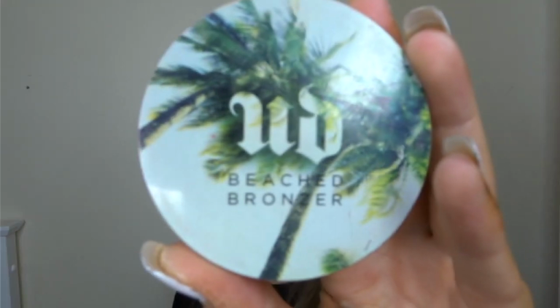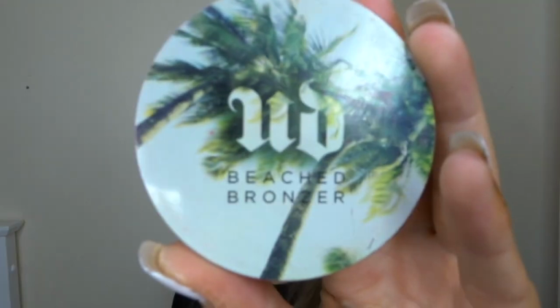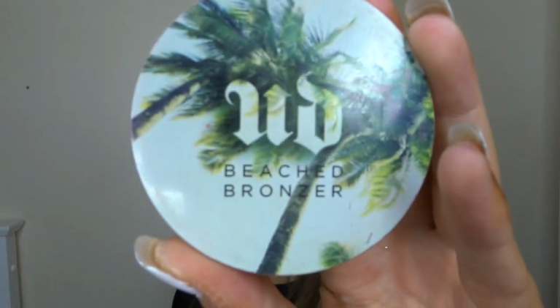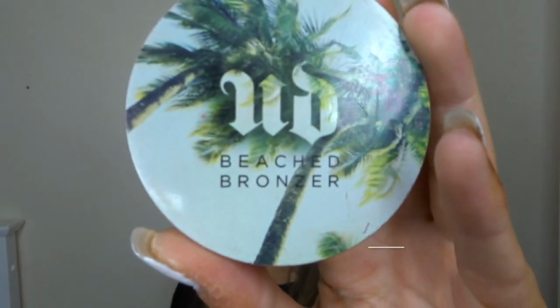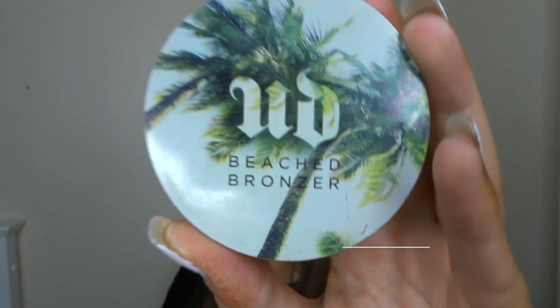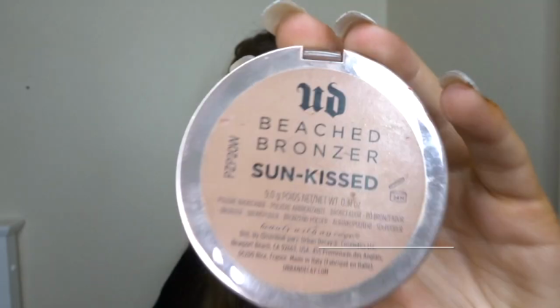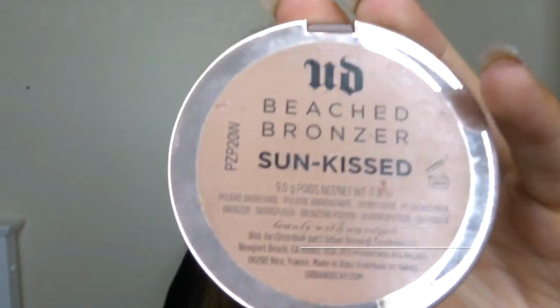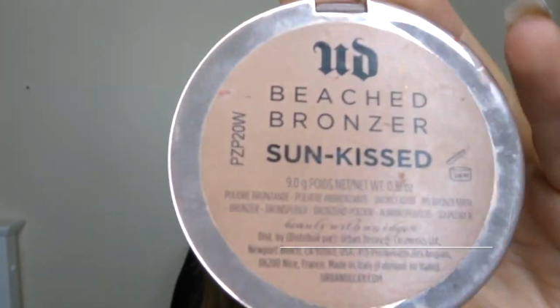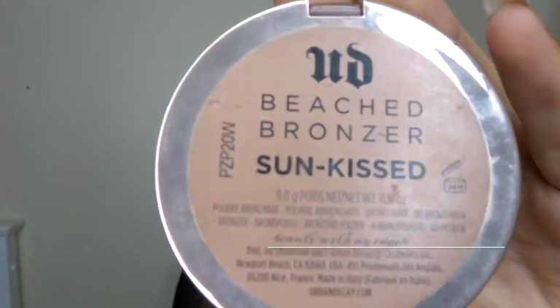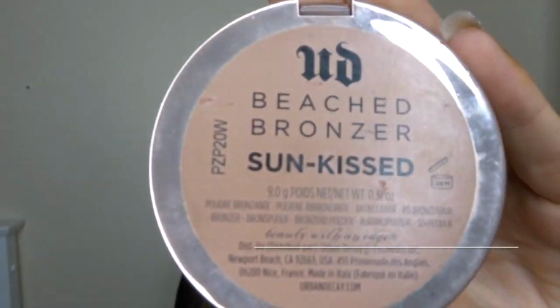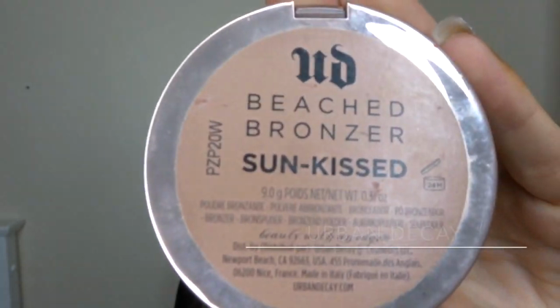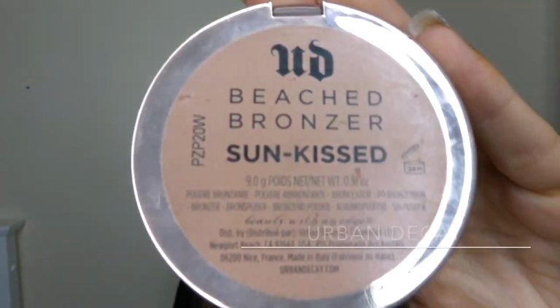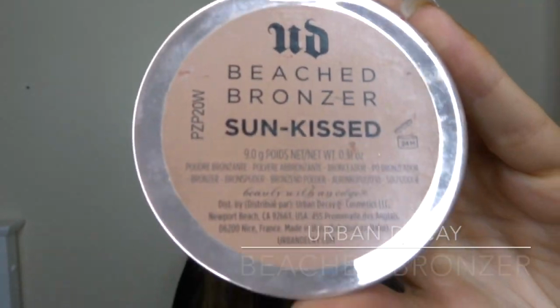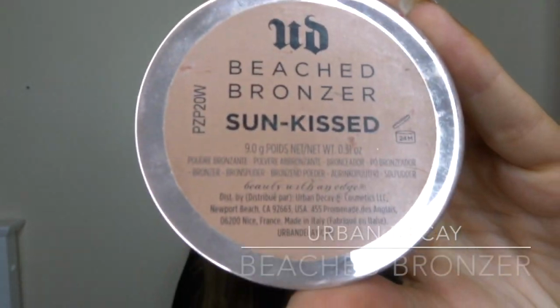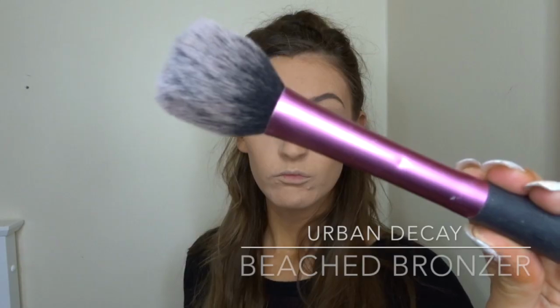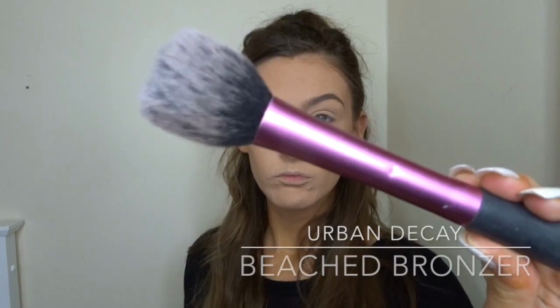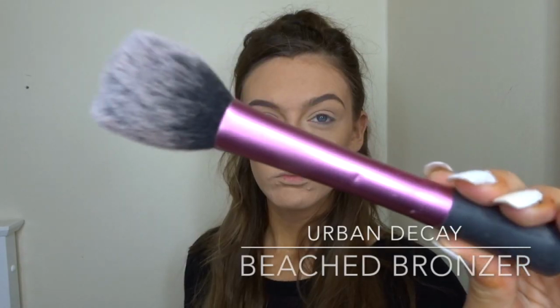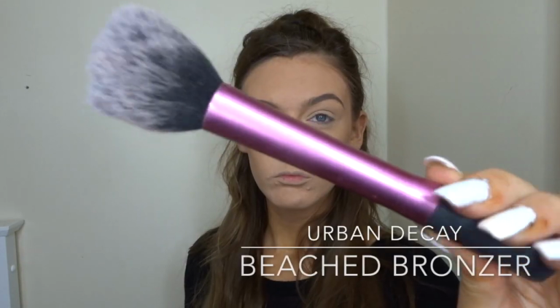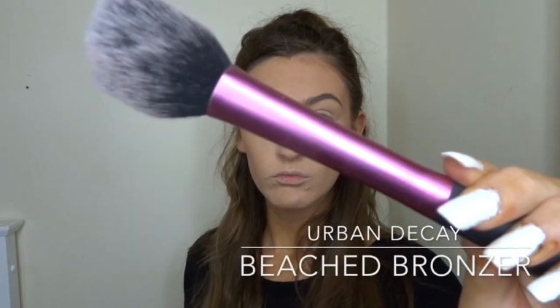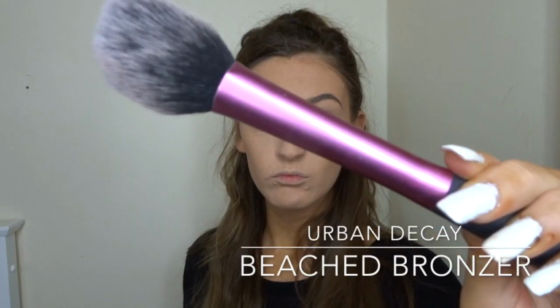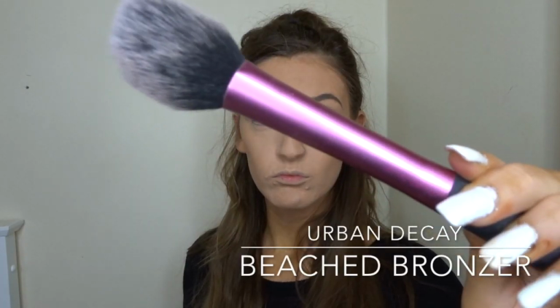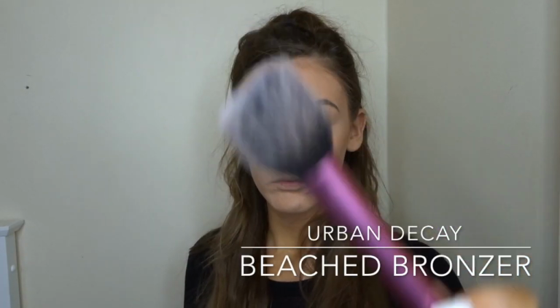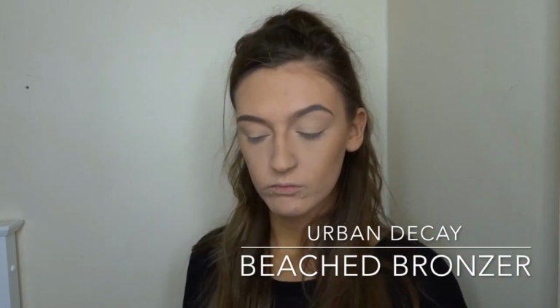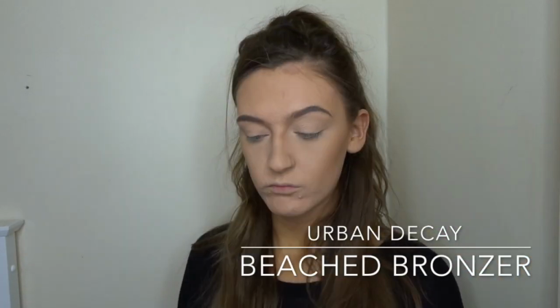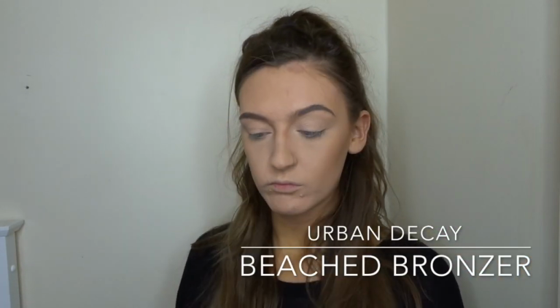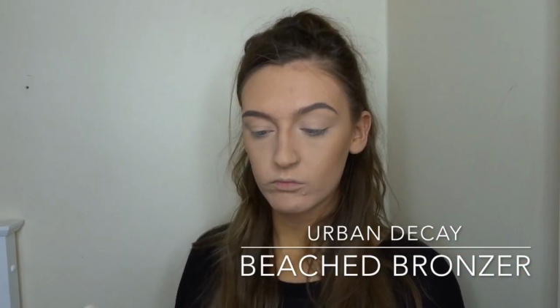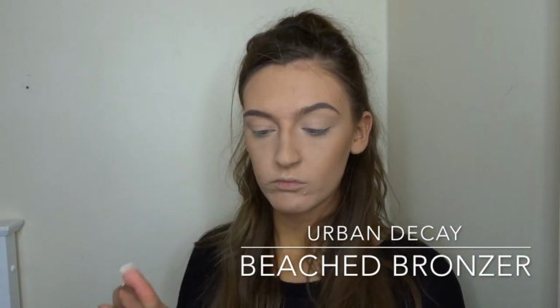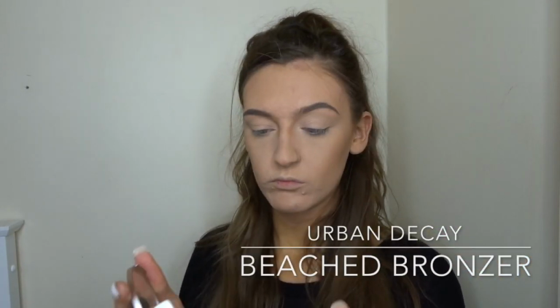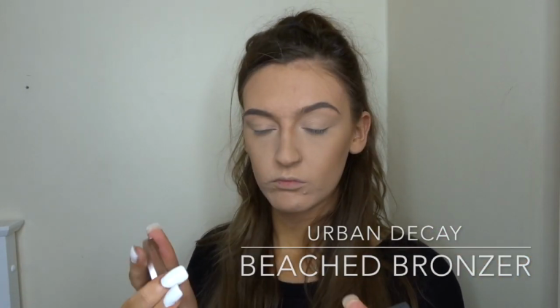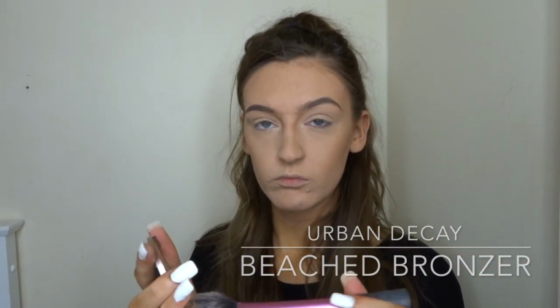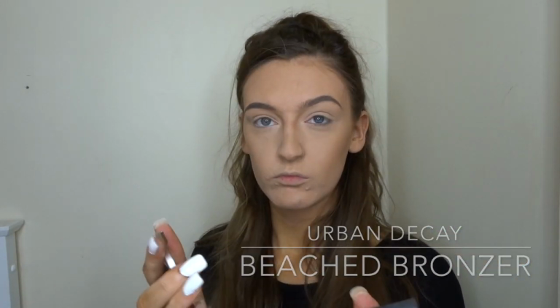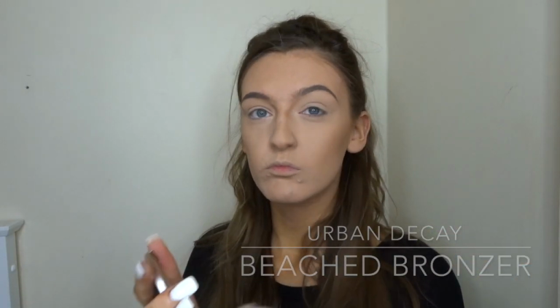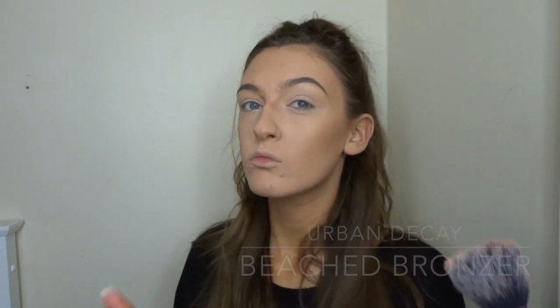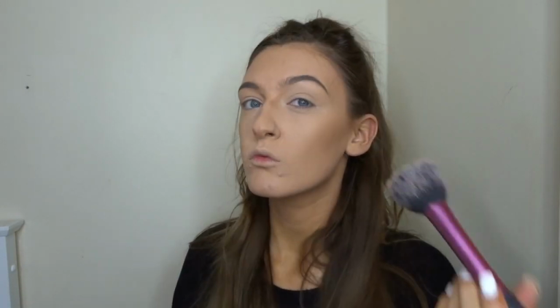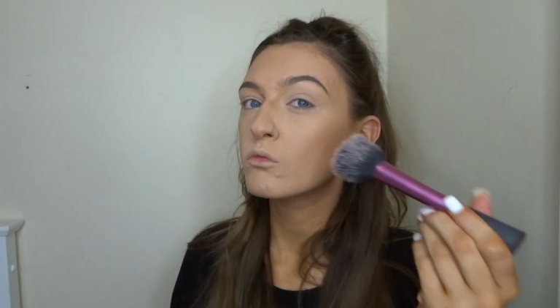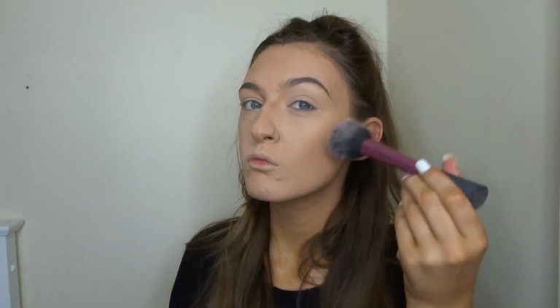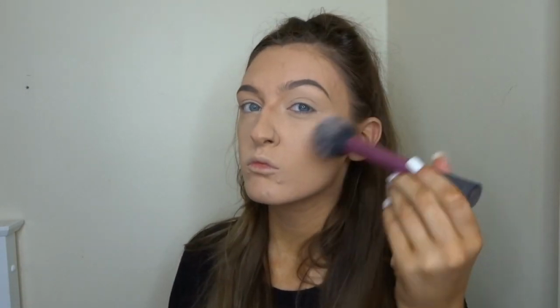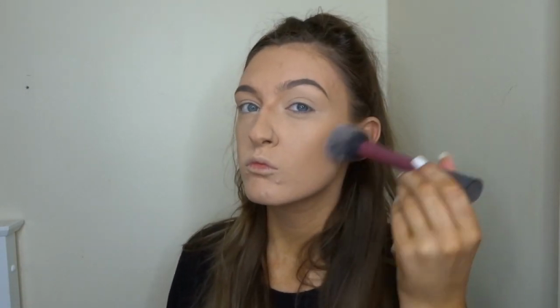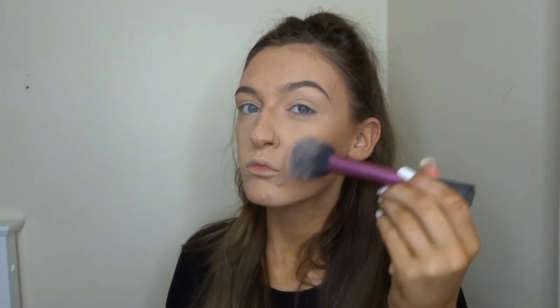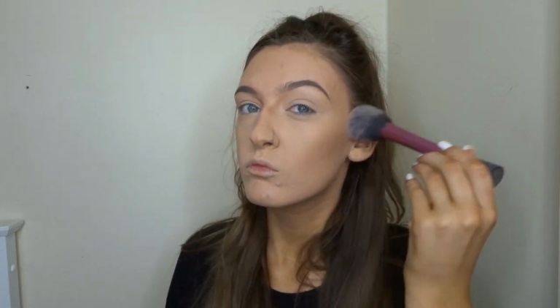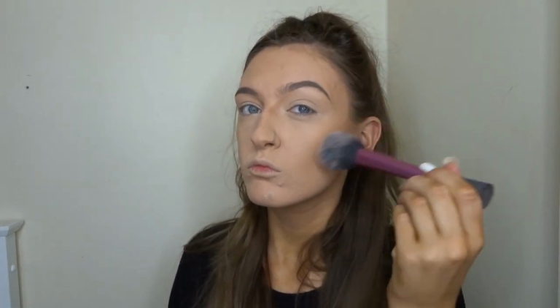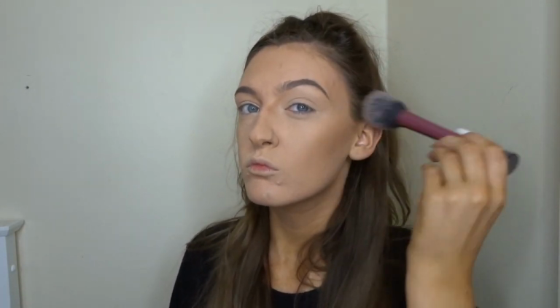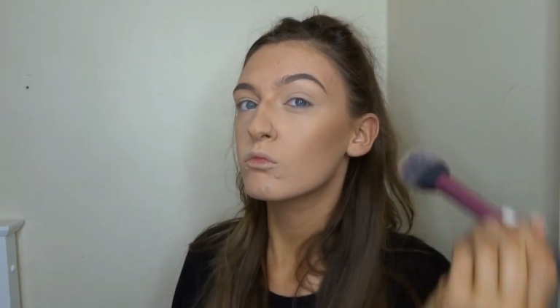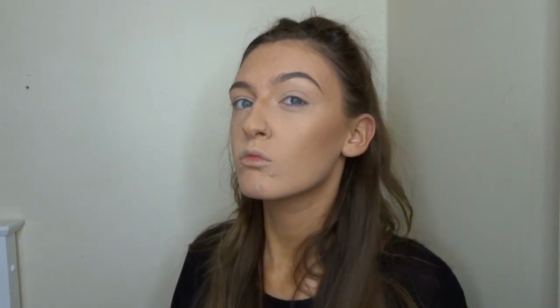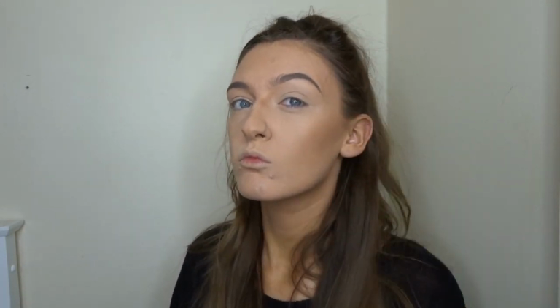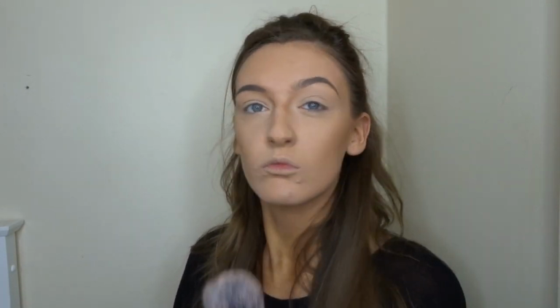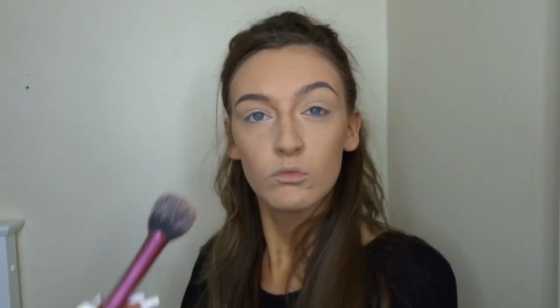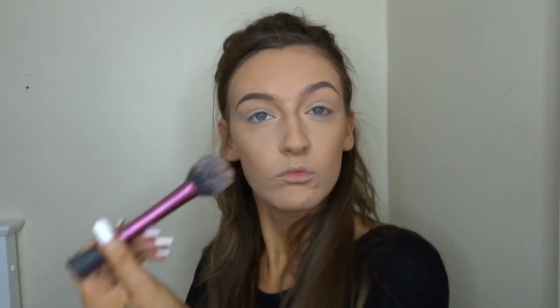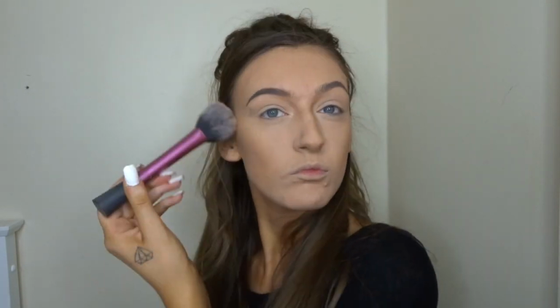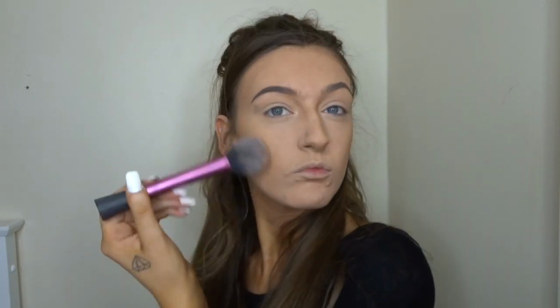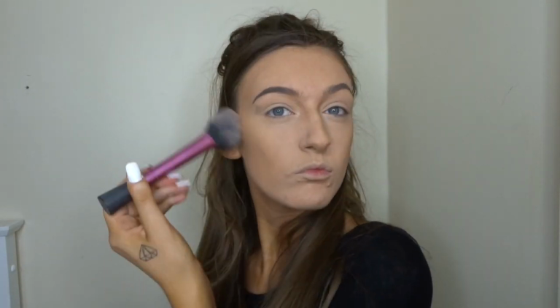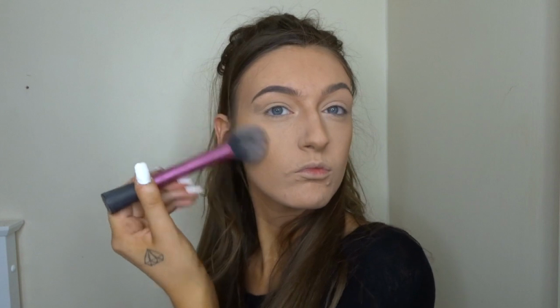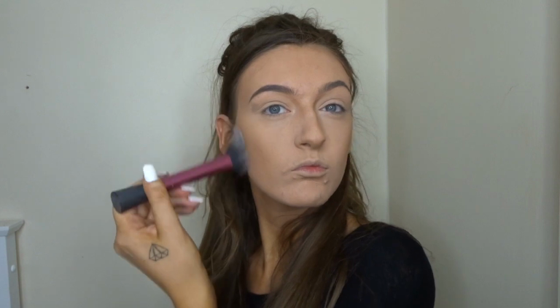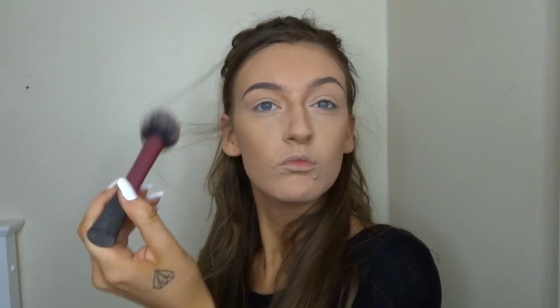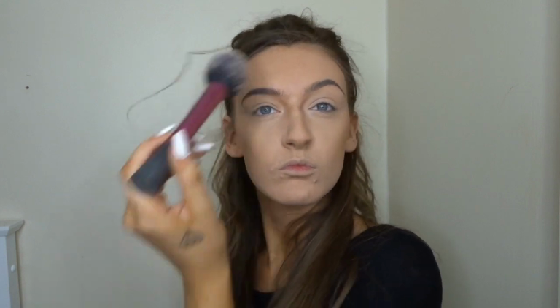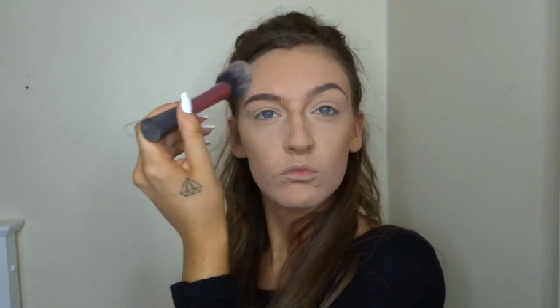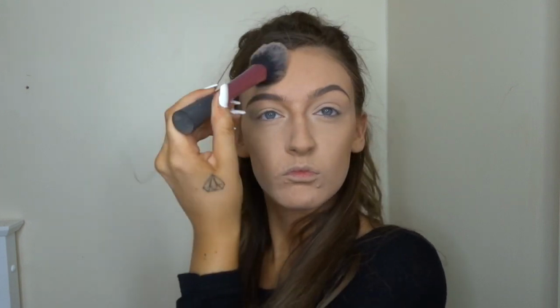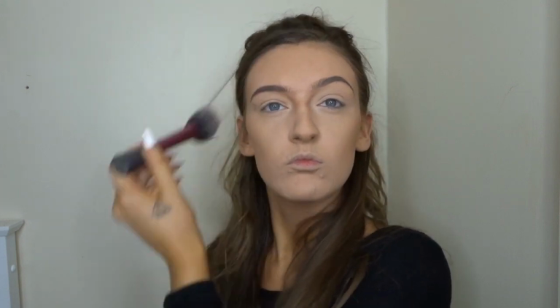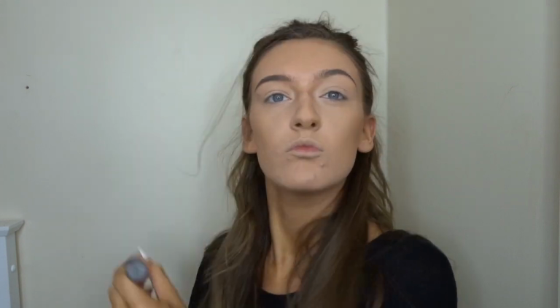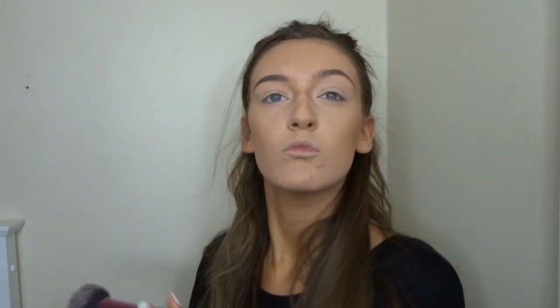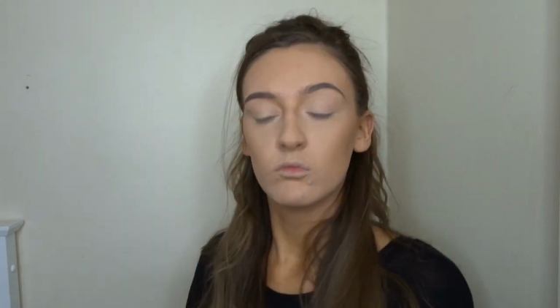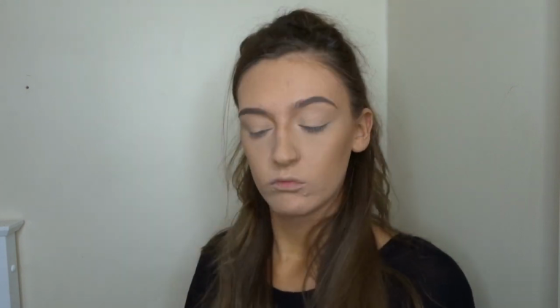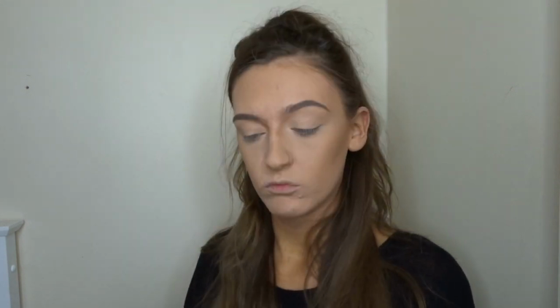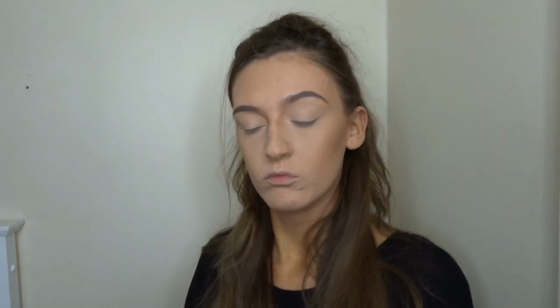Now I'm going to go in with the Urban Decay Beached bronzer in the shade Sun Kiss and this big Real Techniques brush, and just bronze up the rest of my face a little bit more.